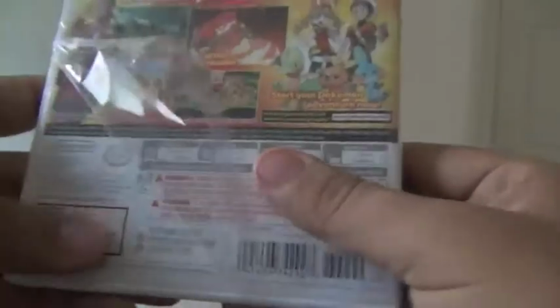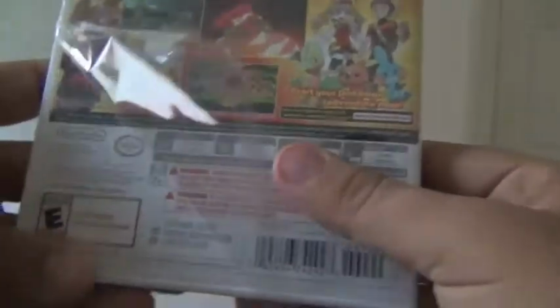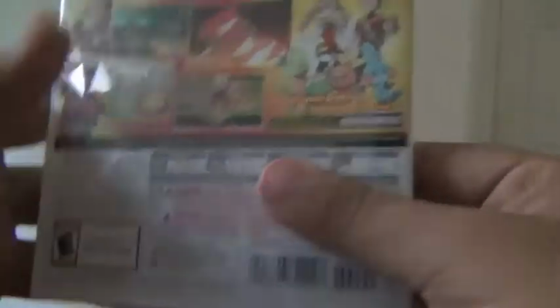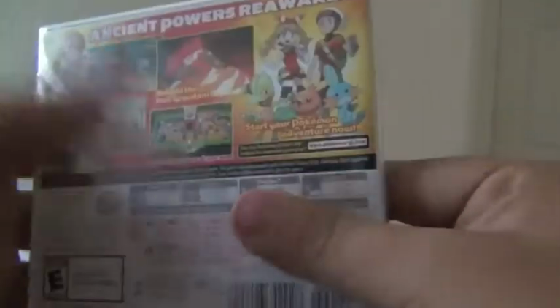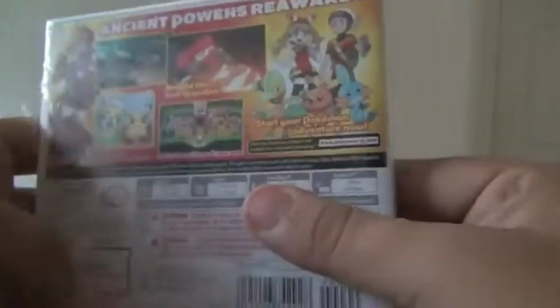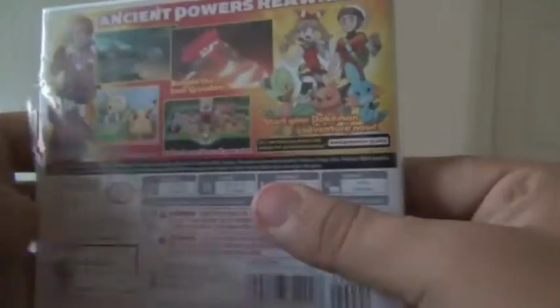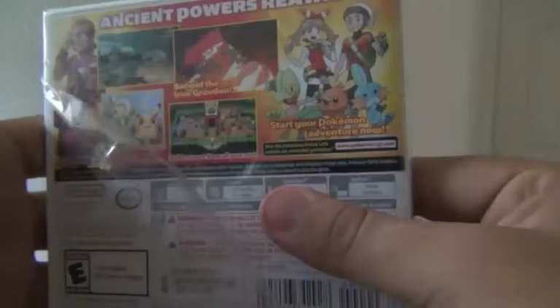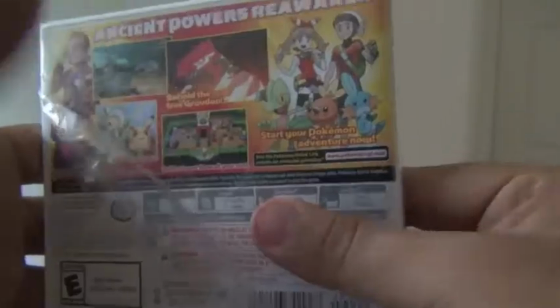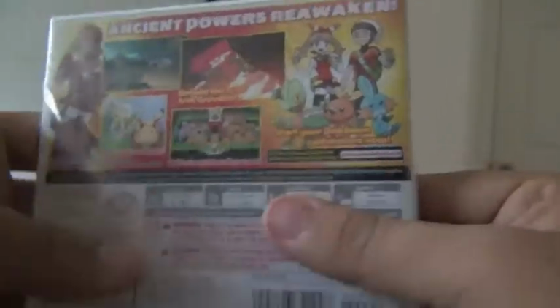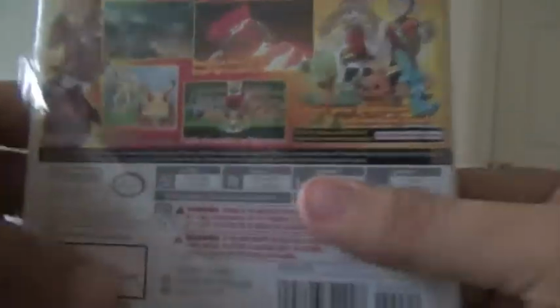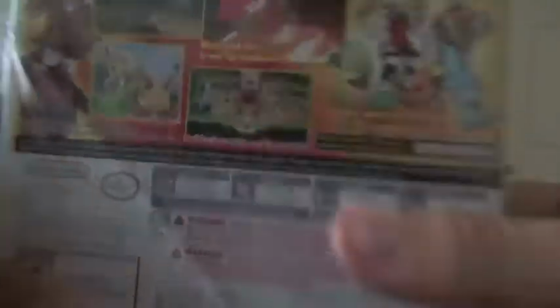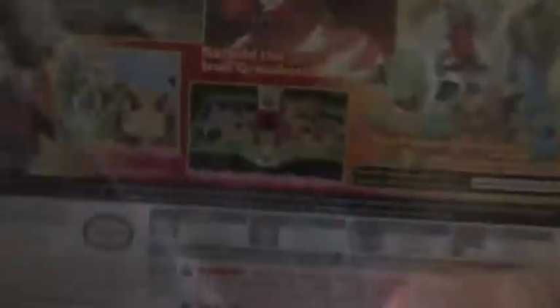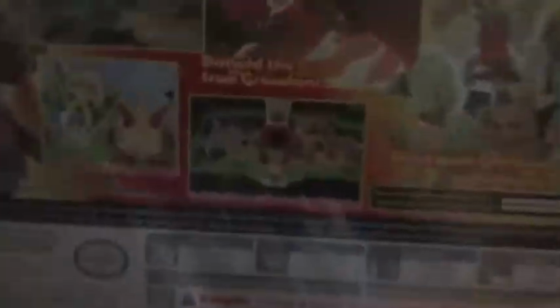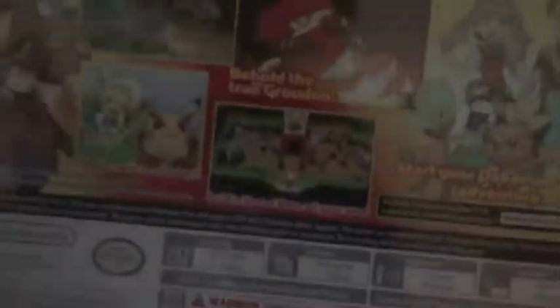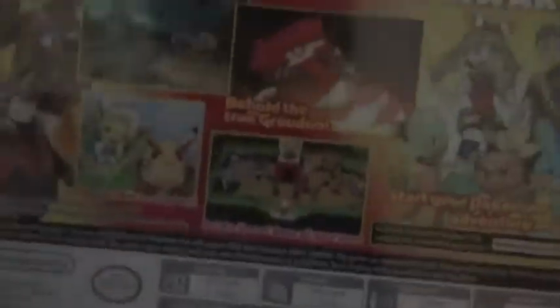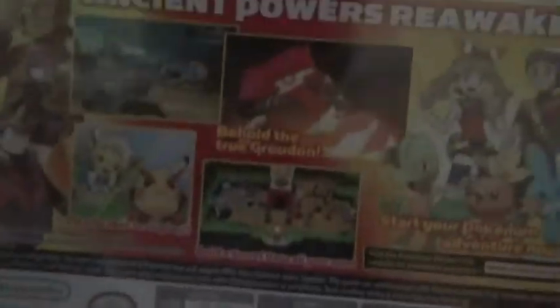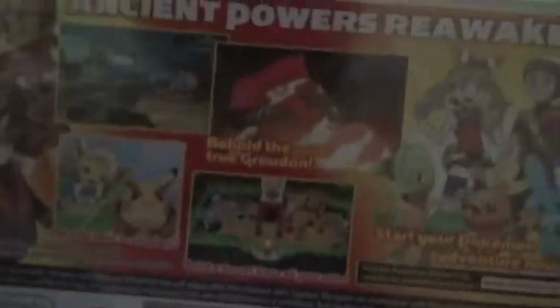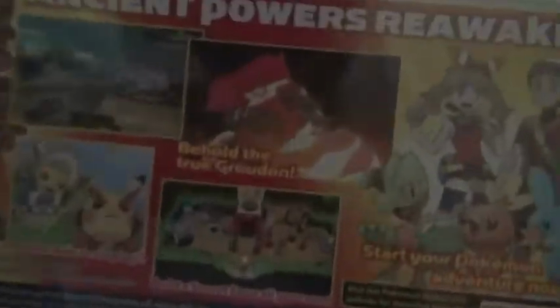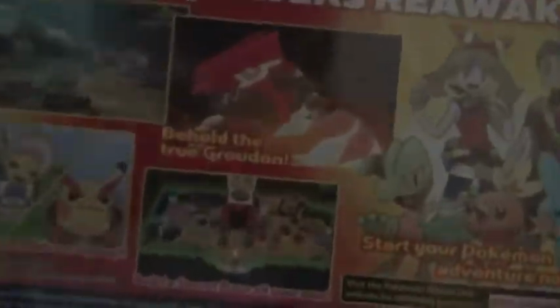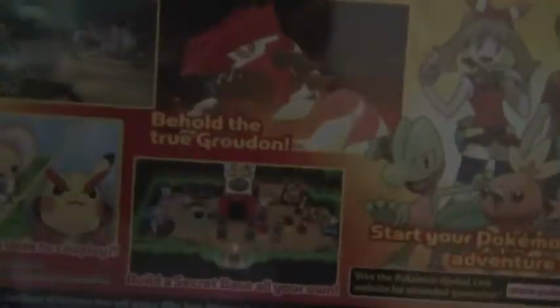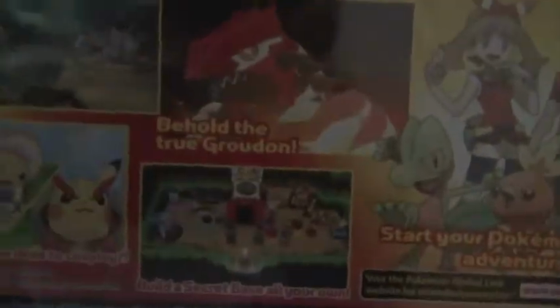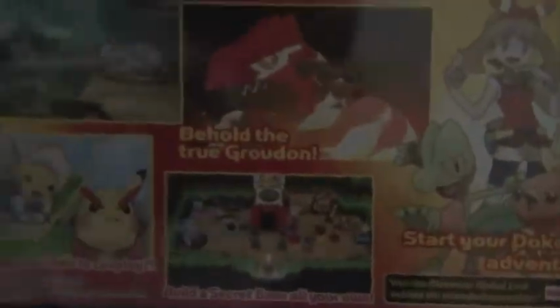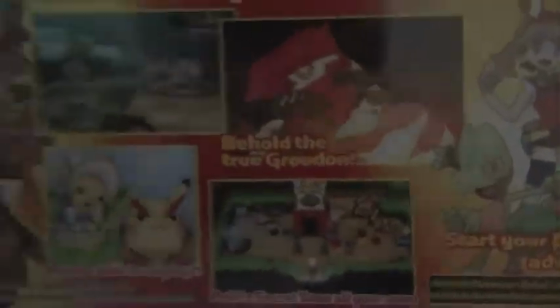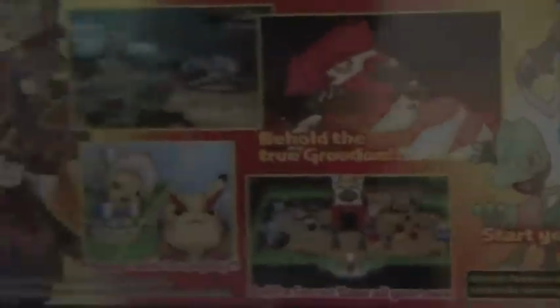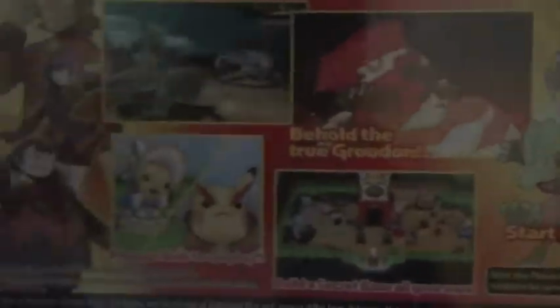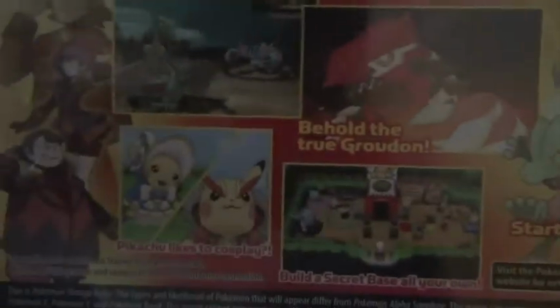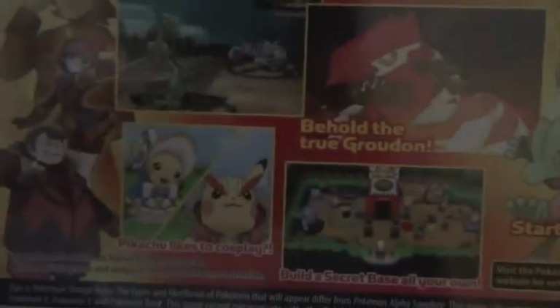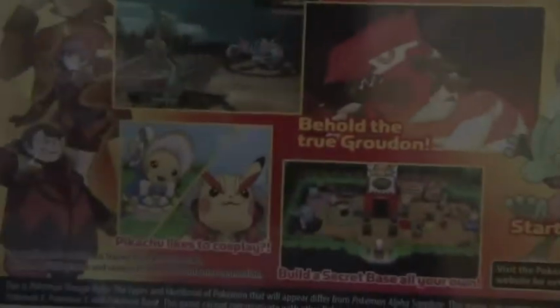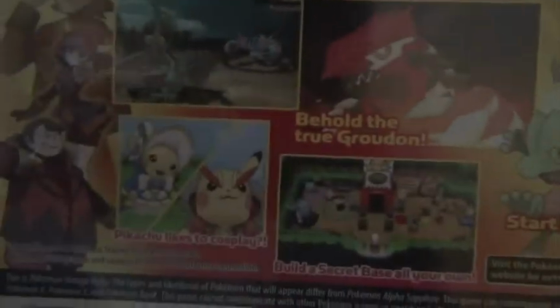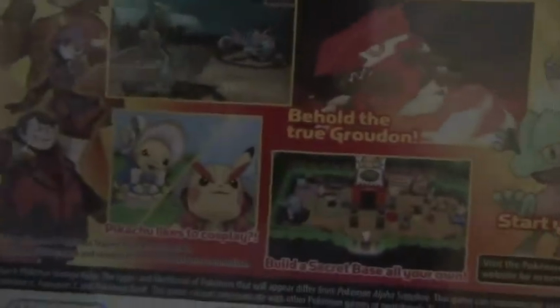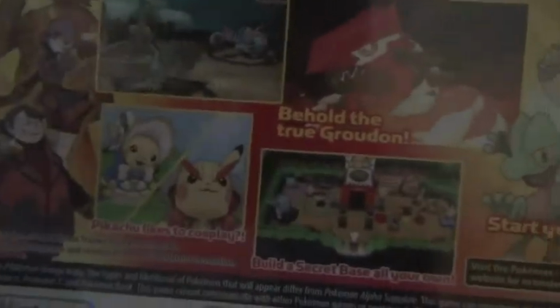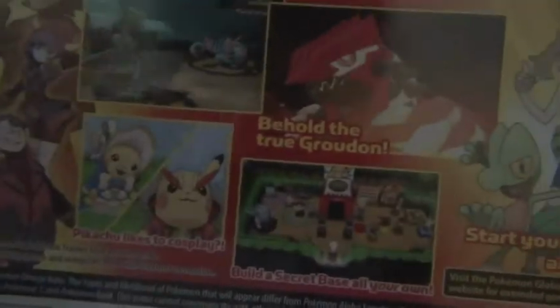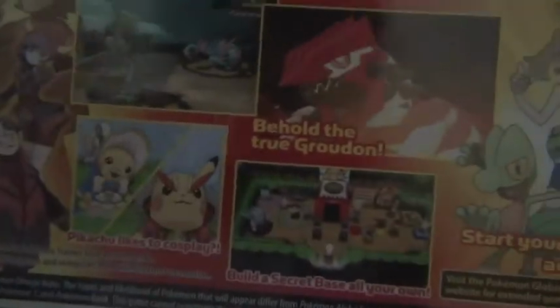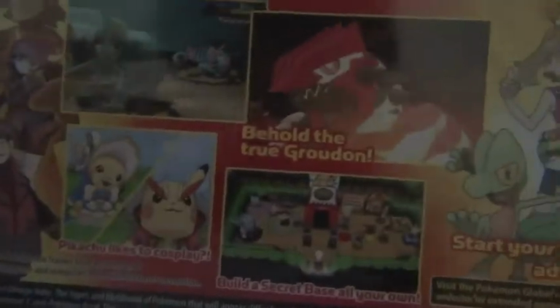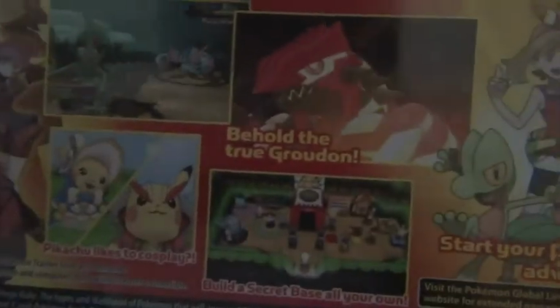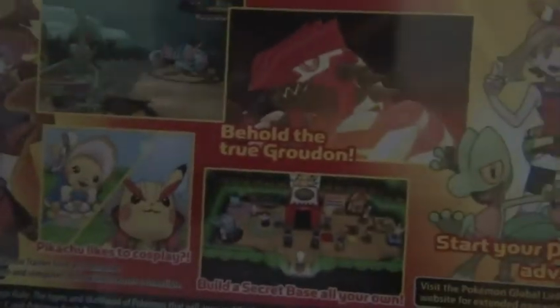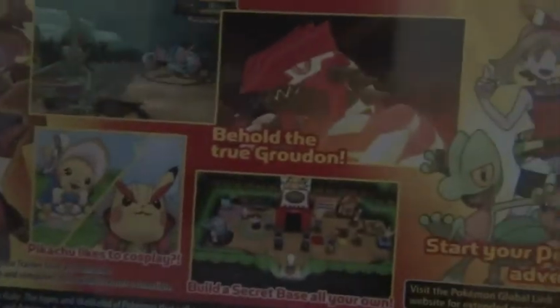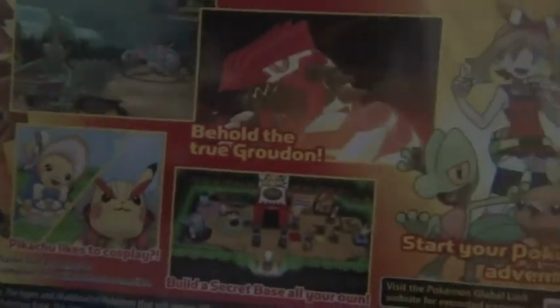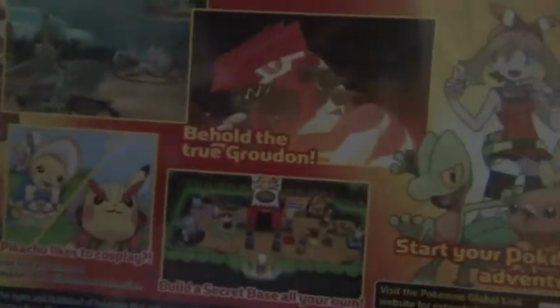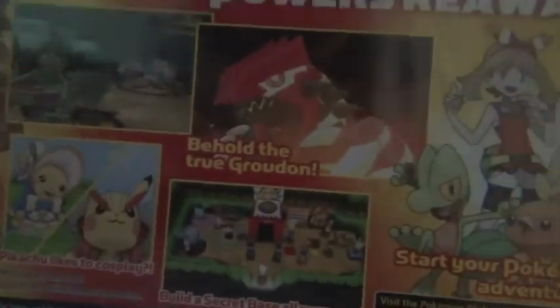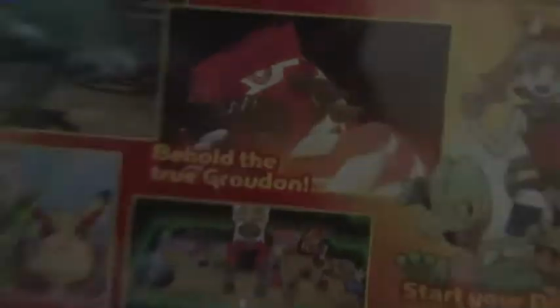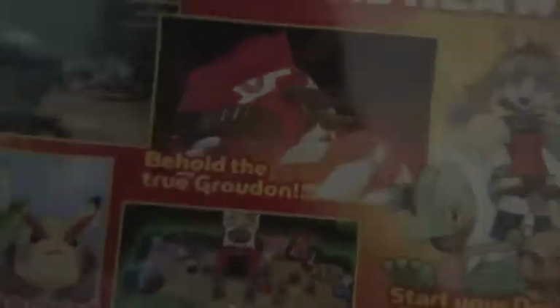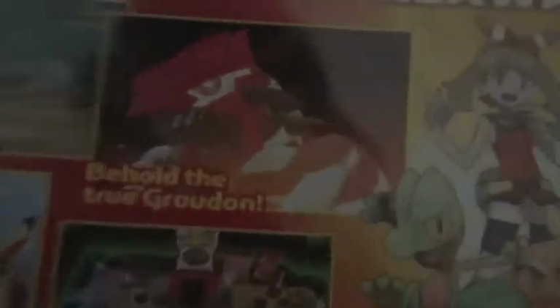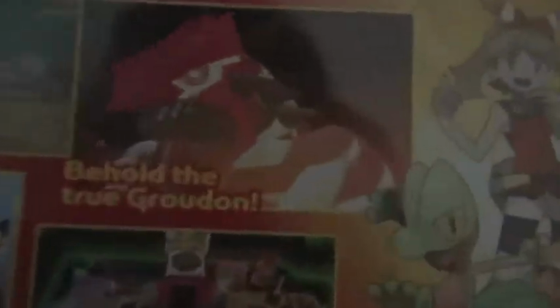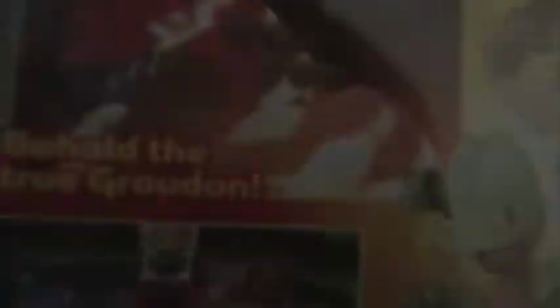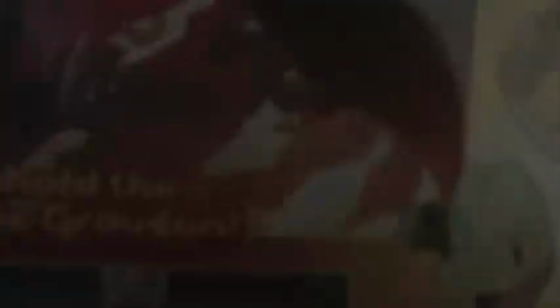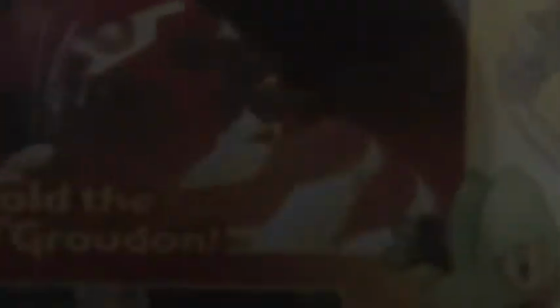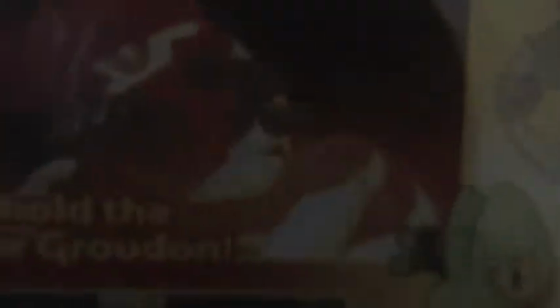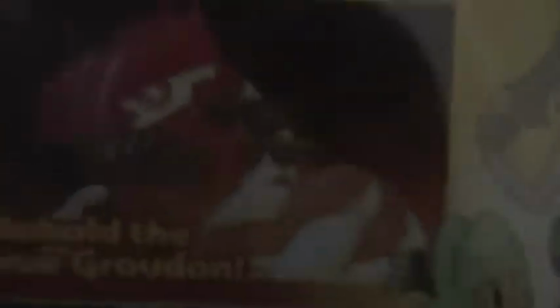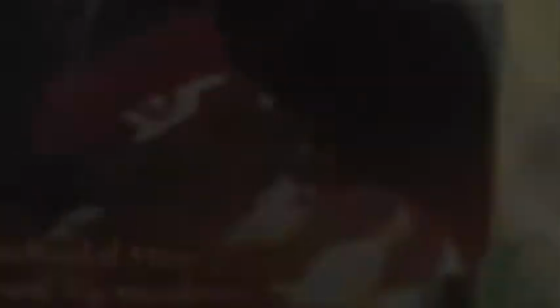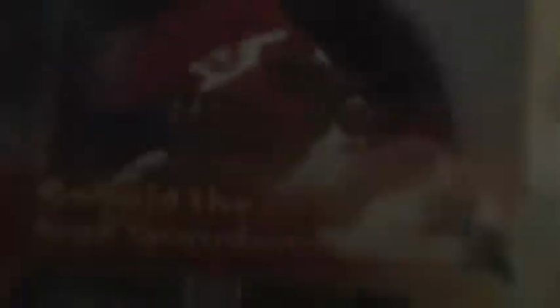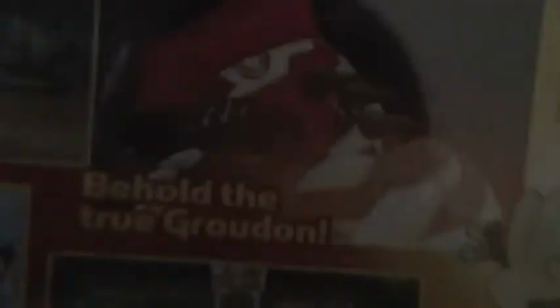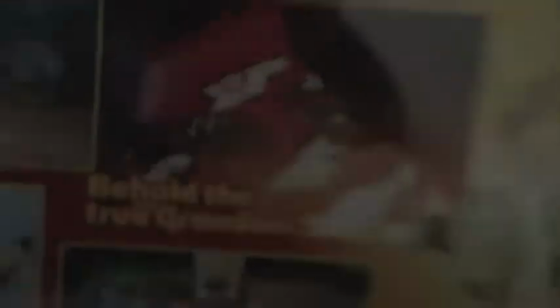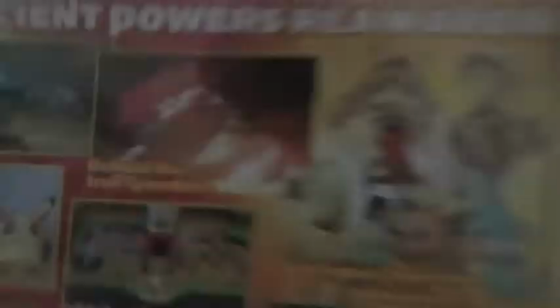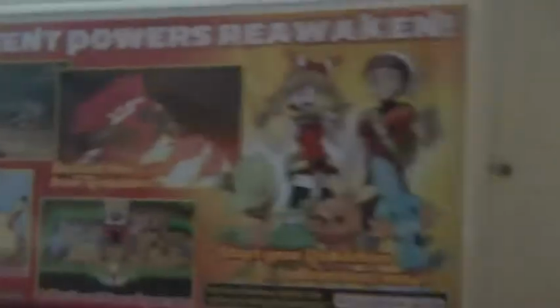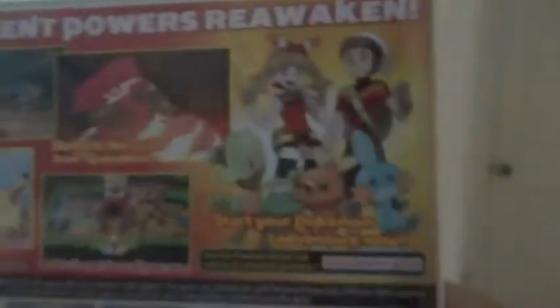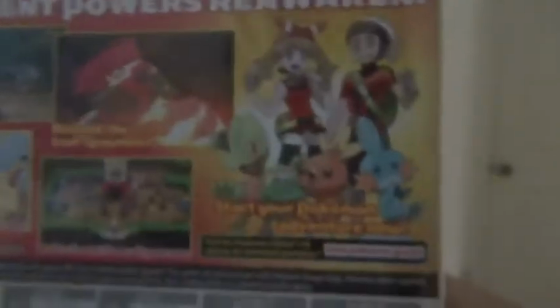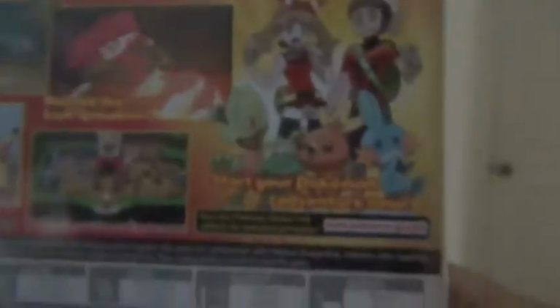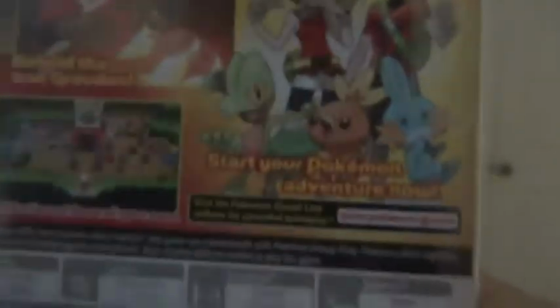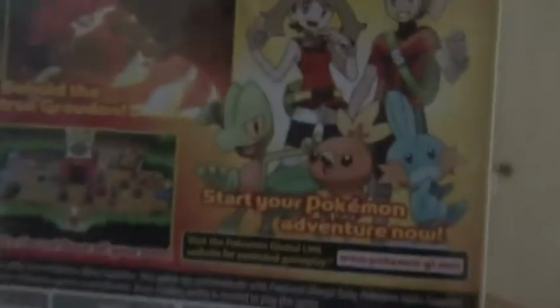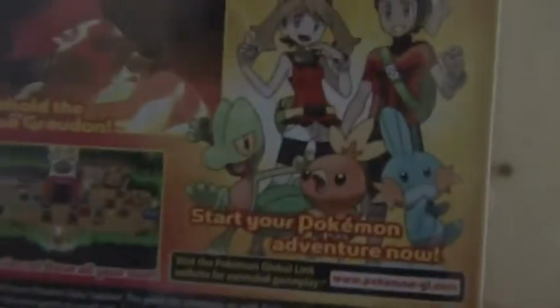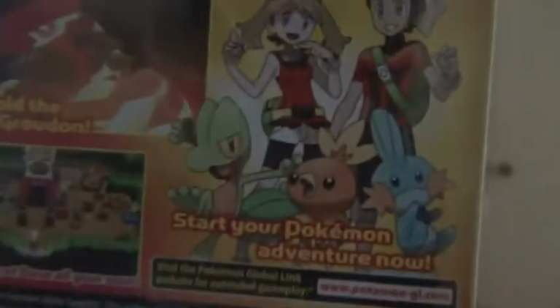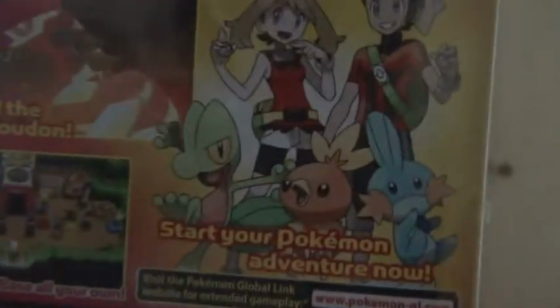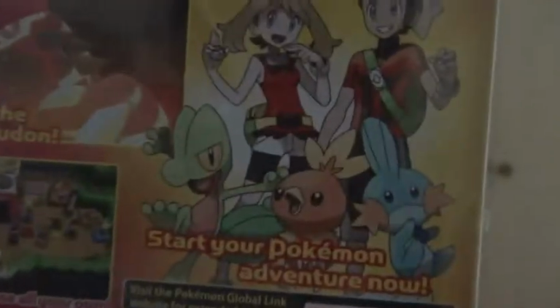Look at the back. It looks really nice — the color and the artwork. Behold the Groudon, and the starters.